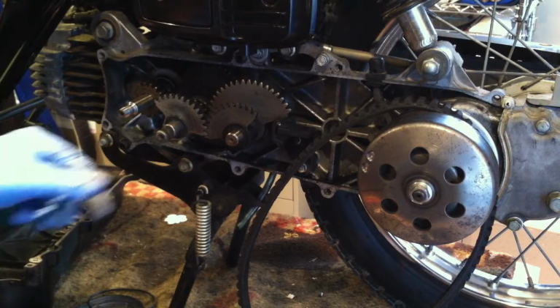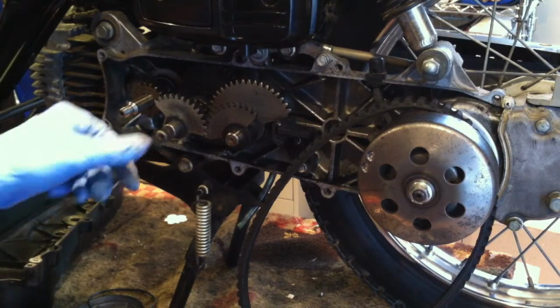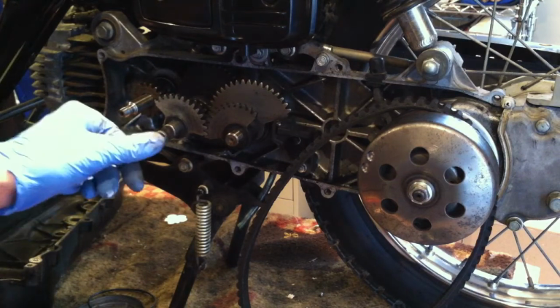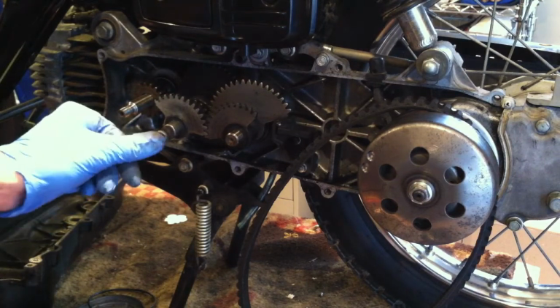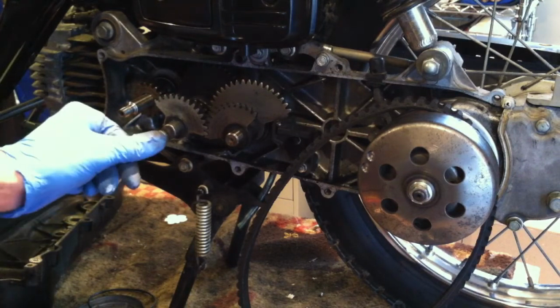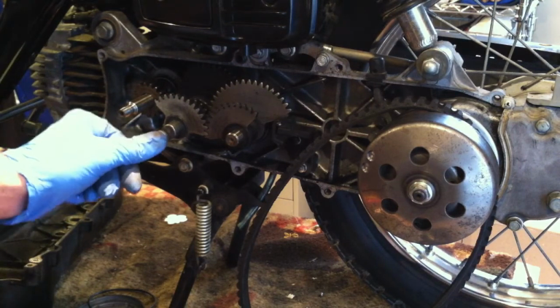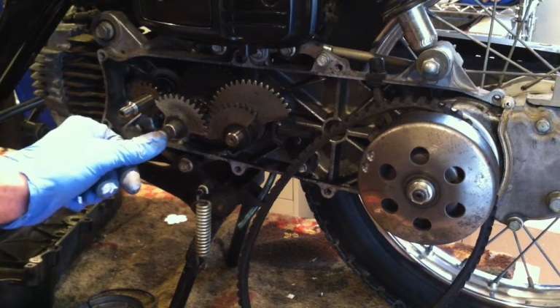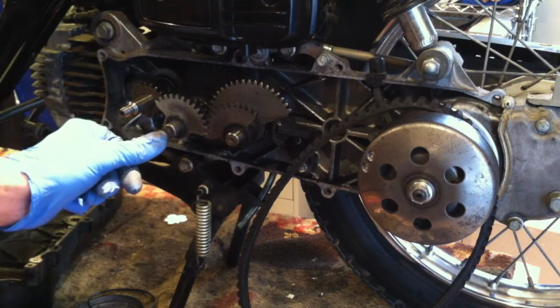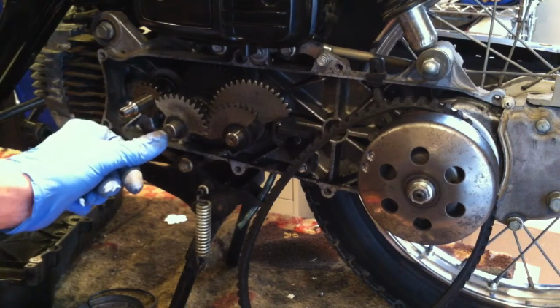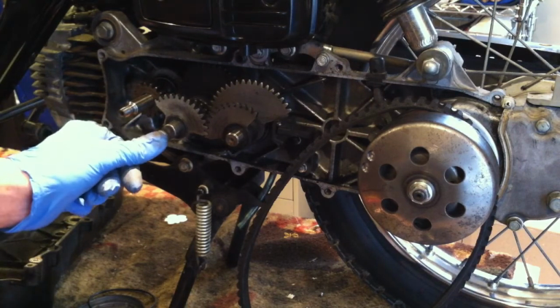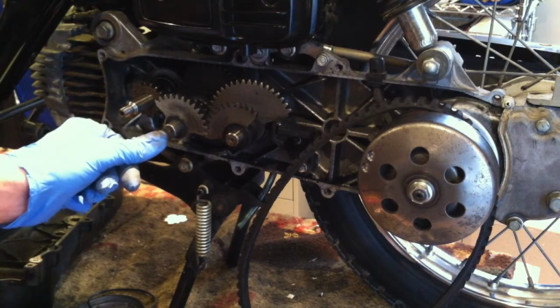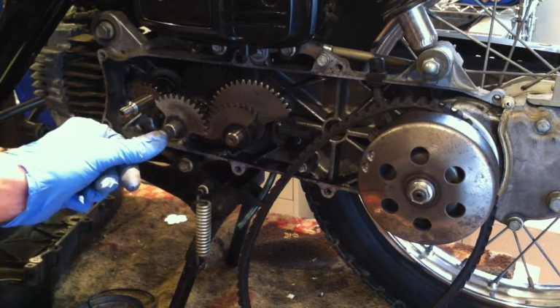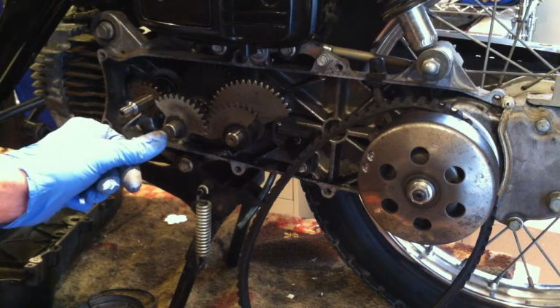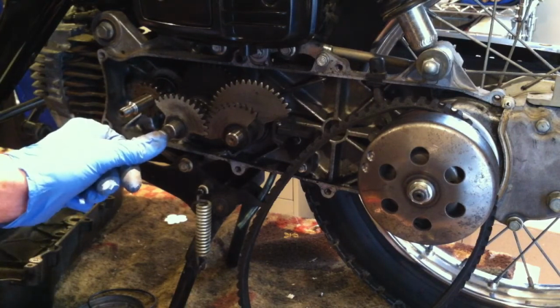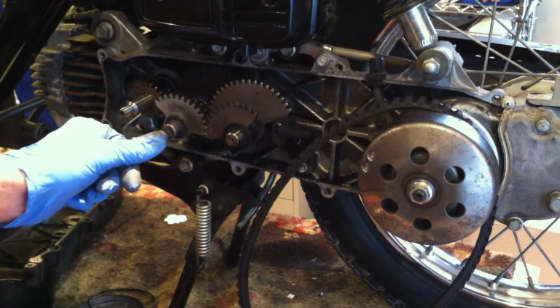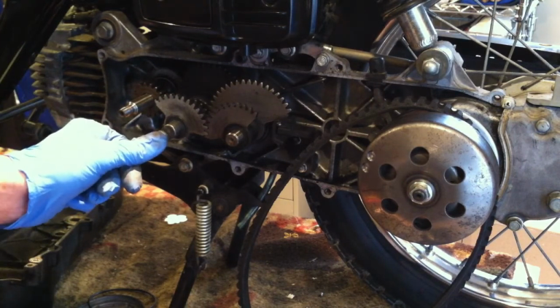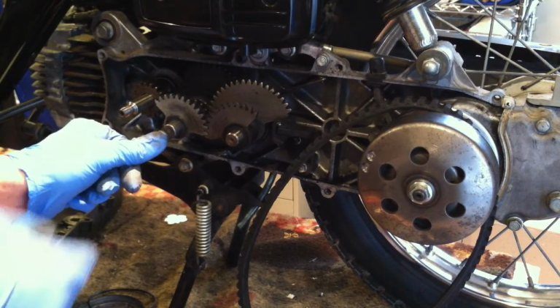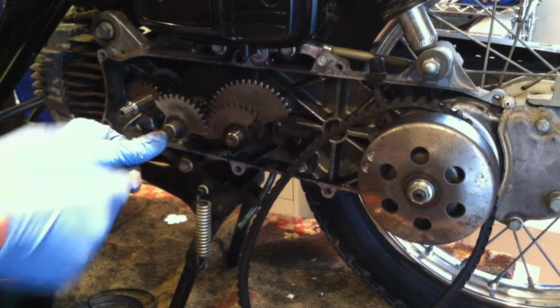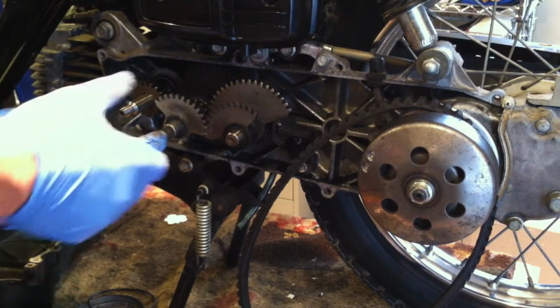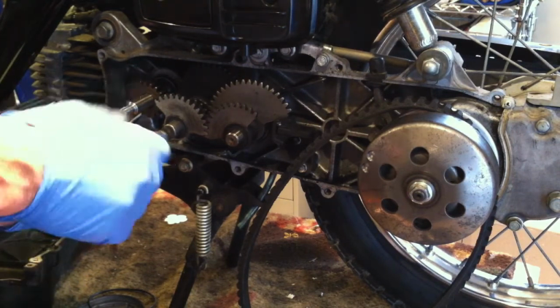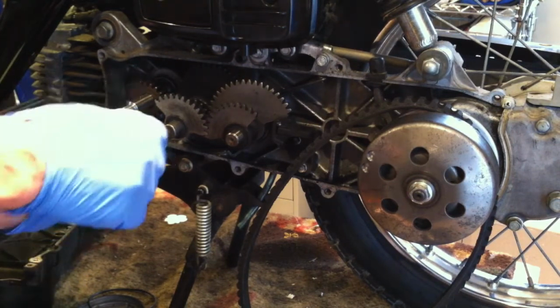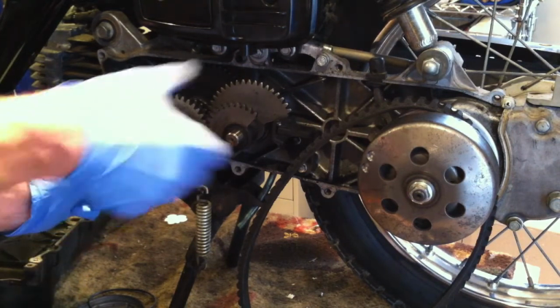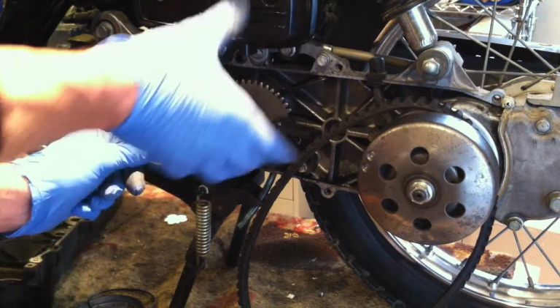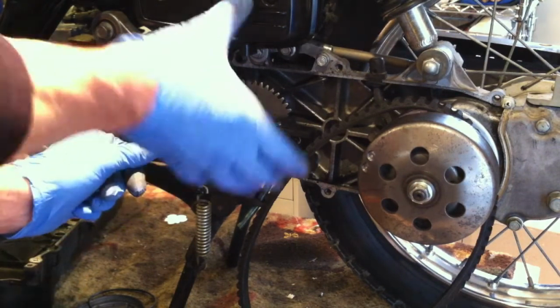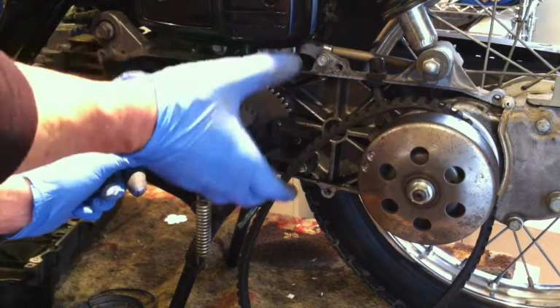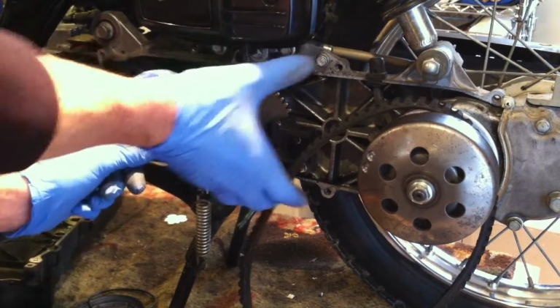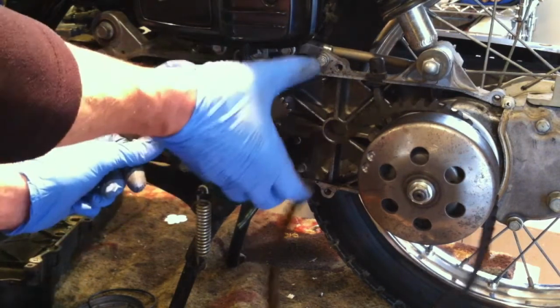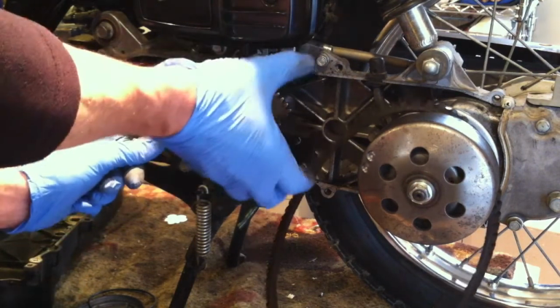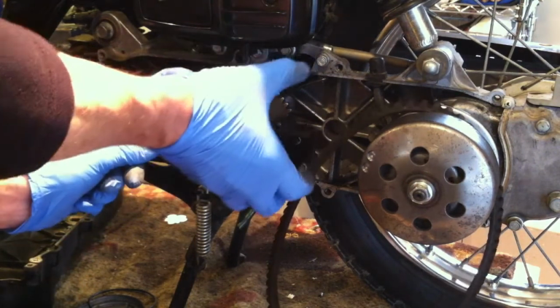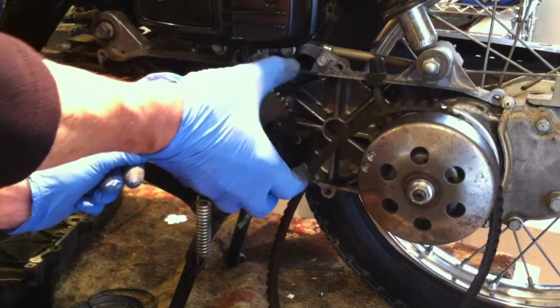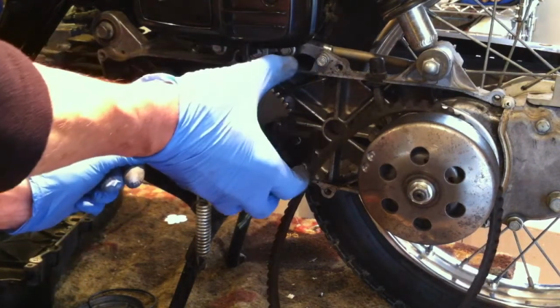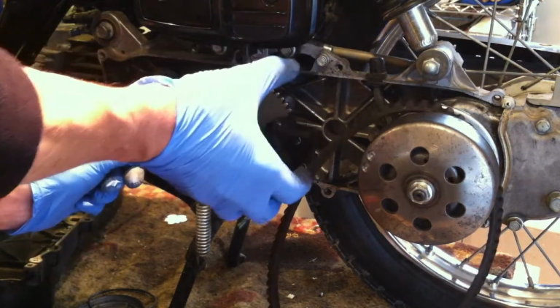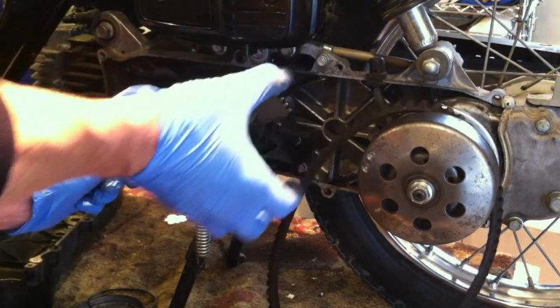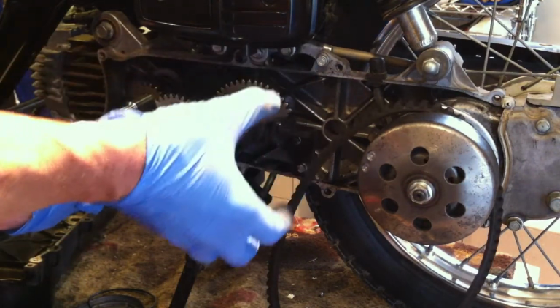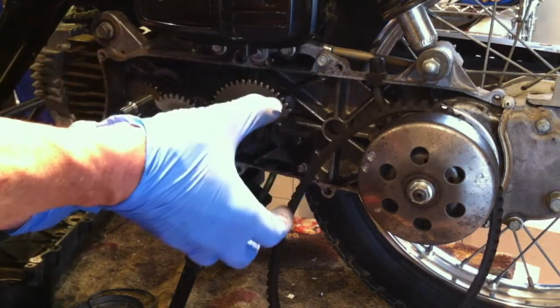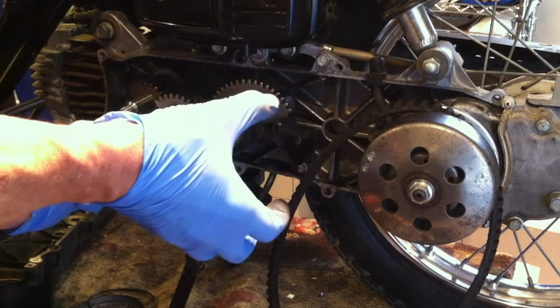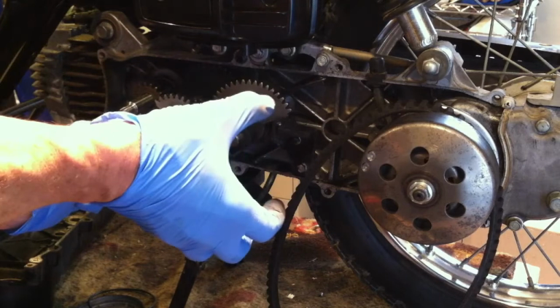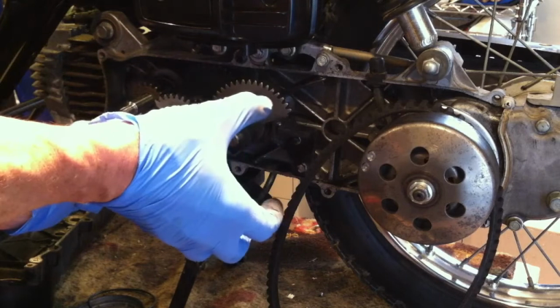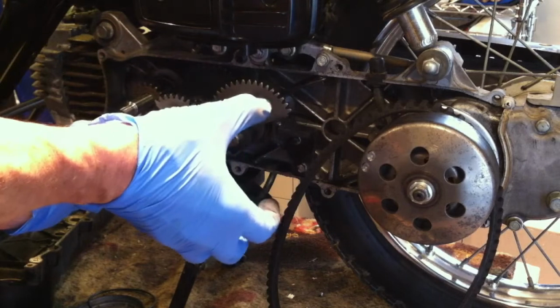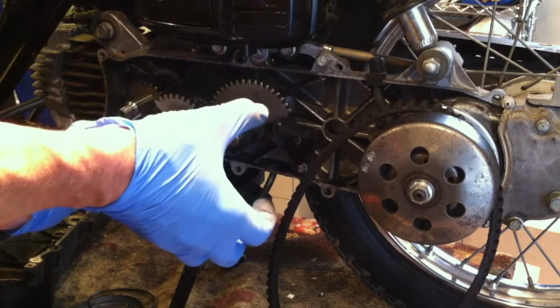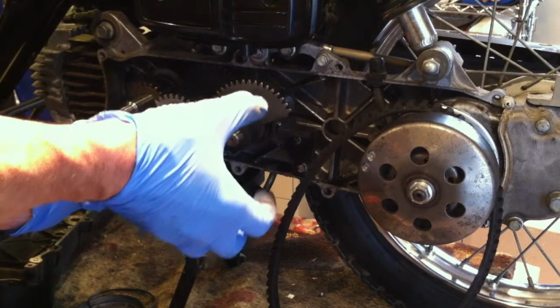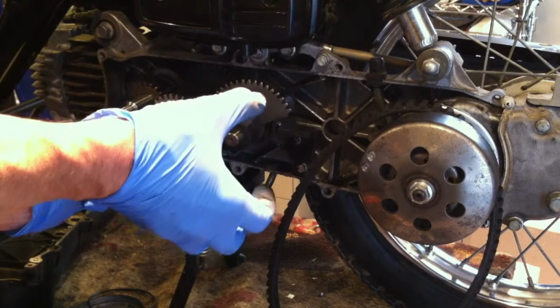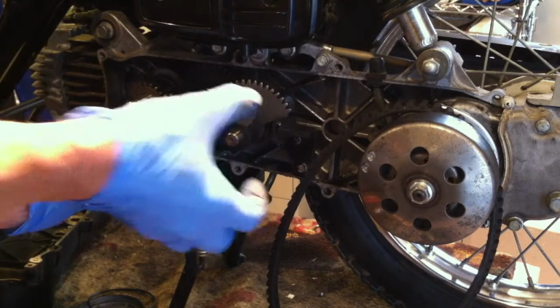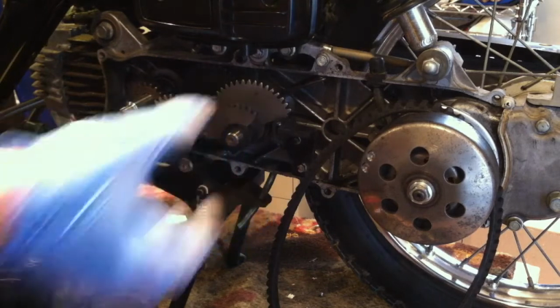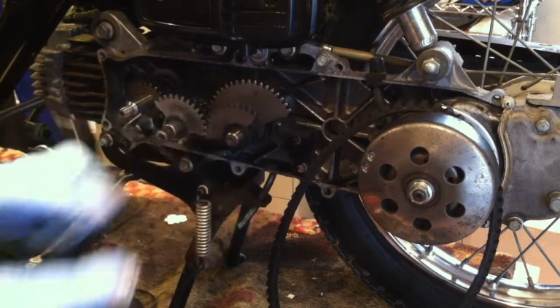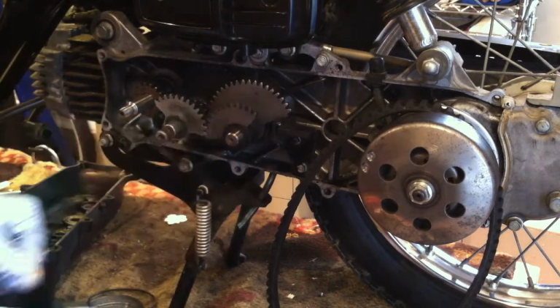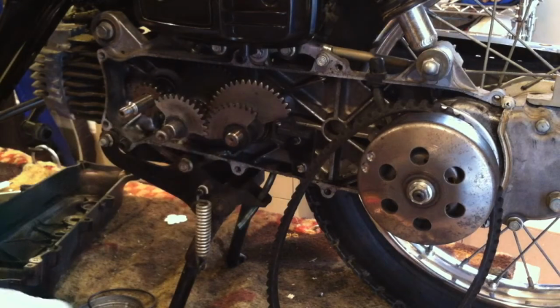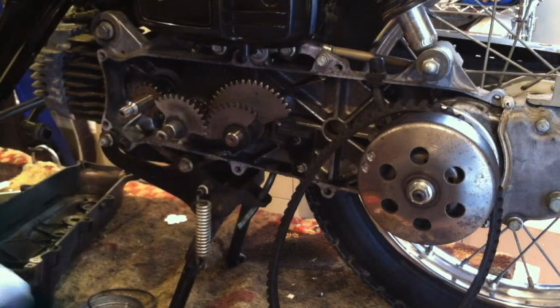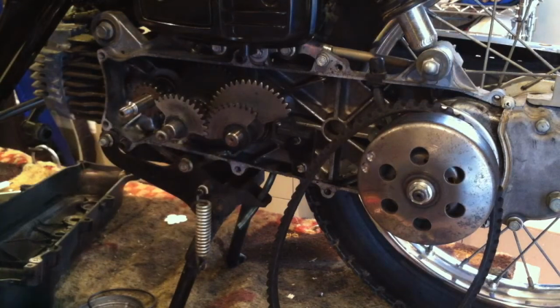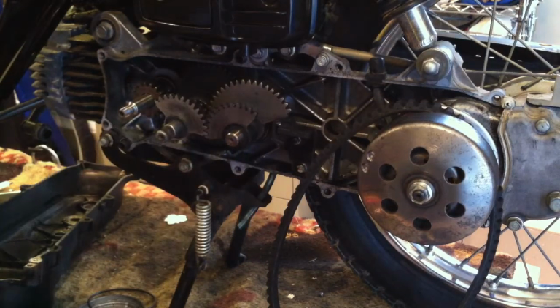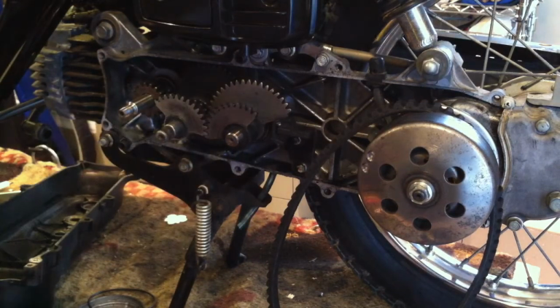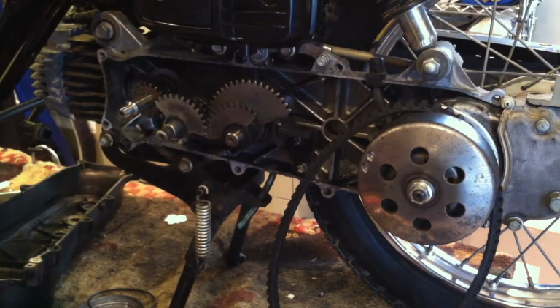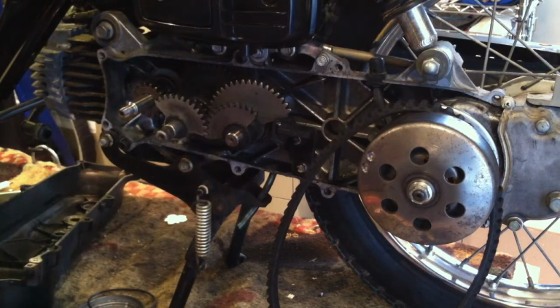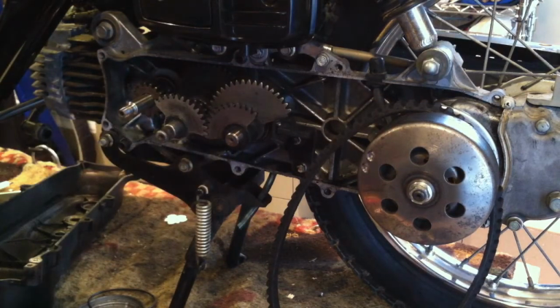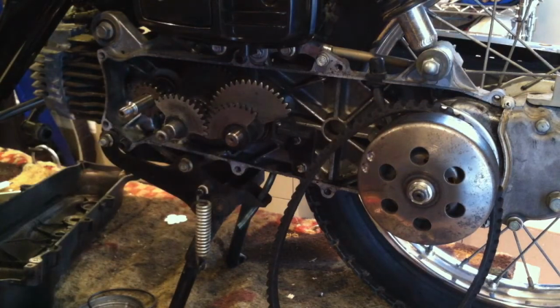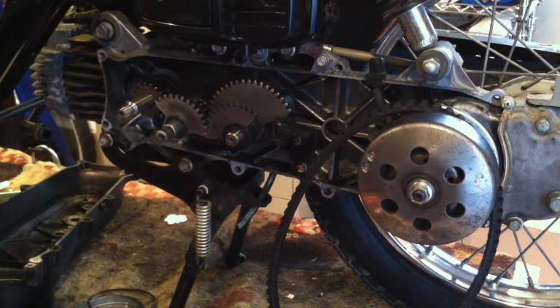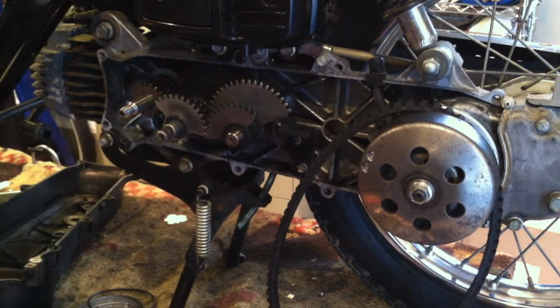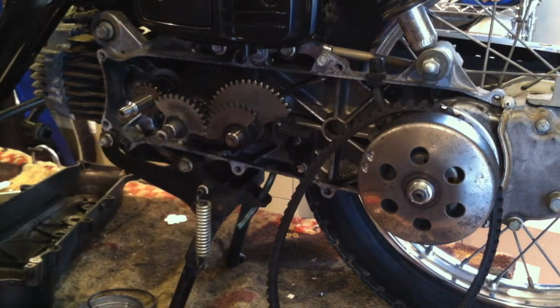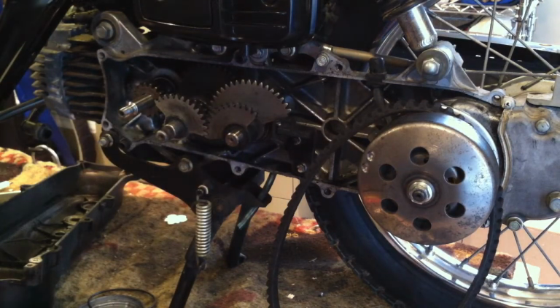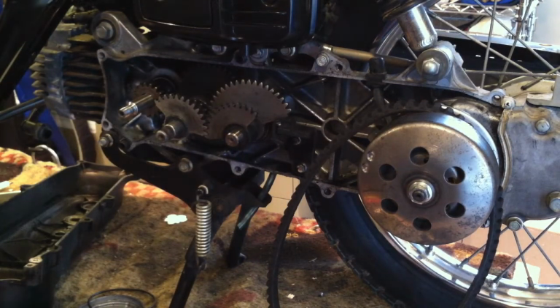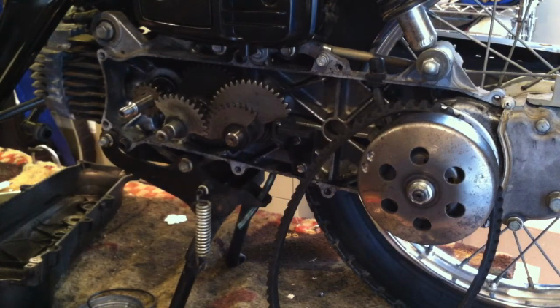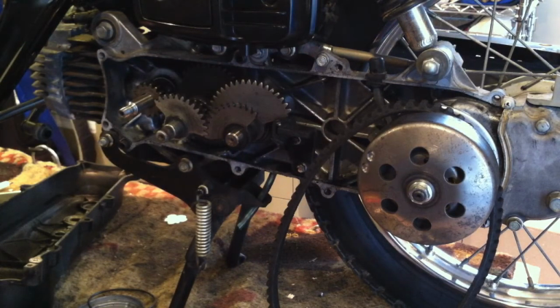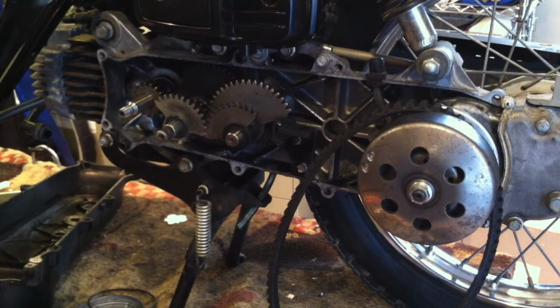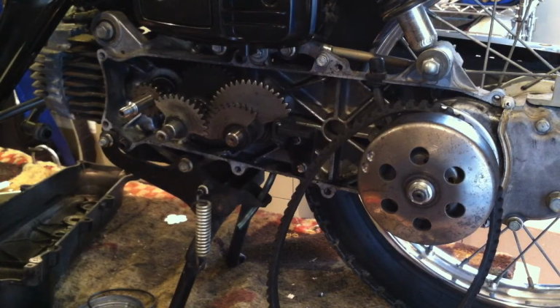When you pull off the cover, make sure you hold this in and then ease the cover past it, then take the cover completely off.